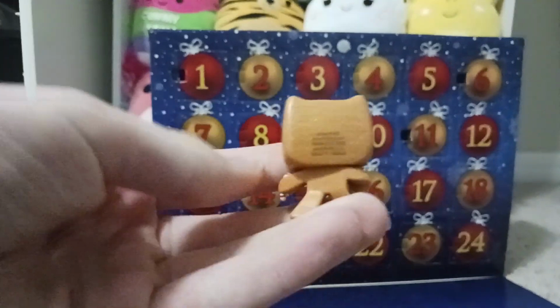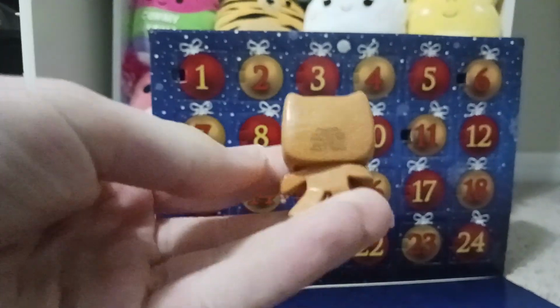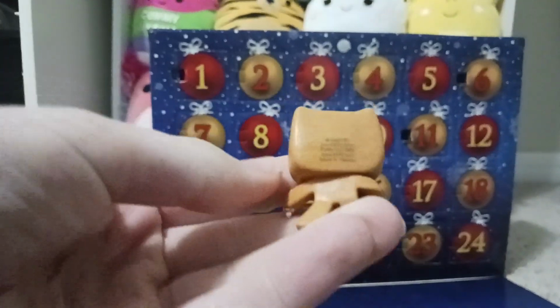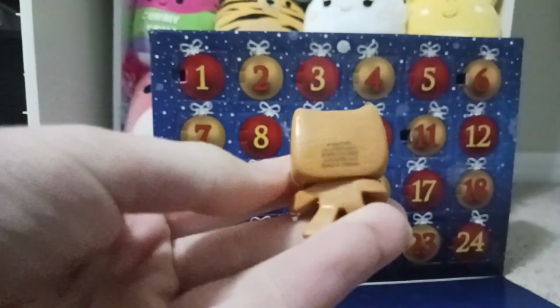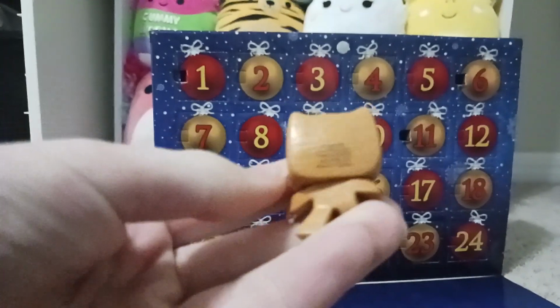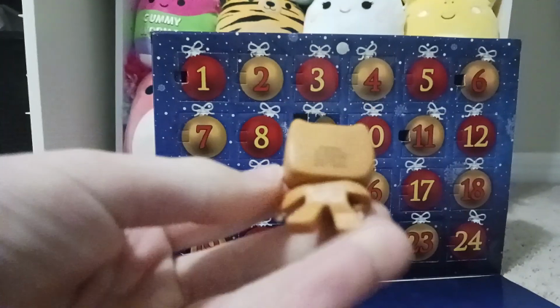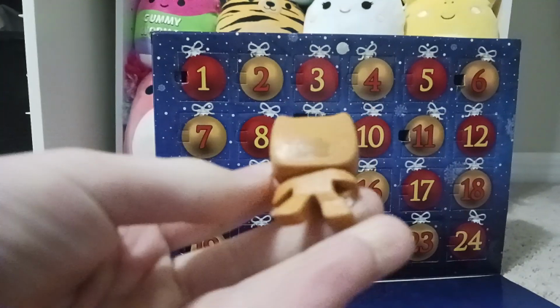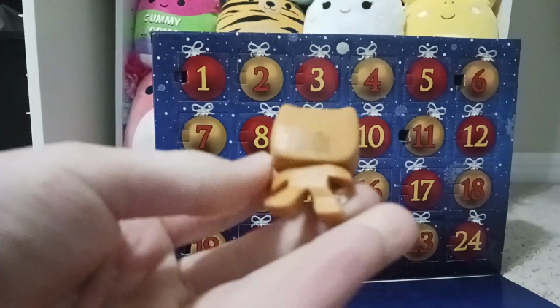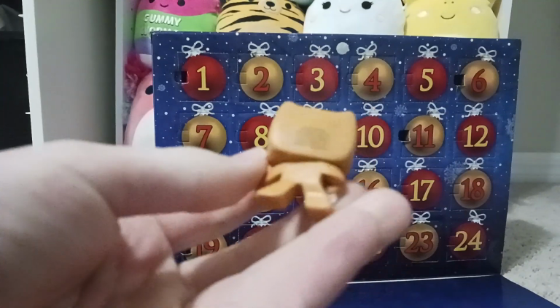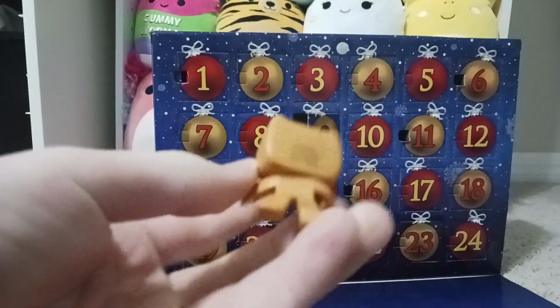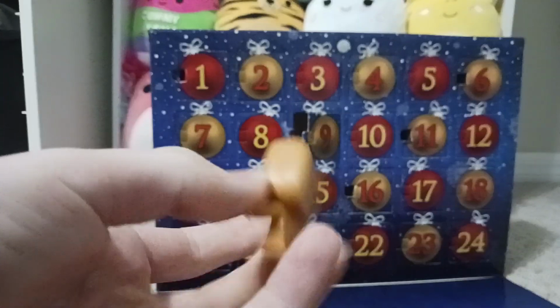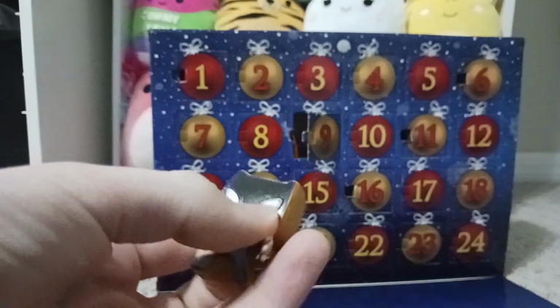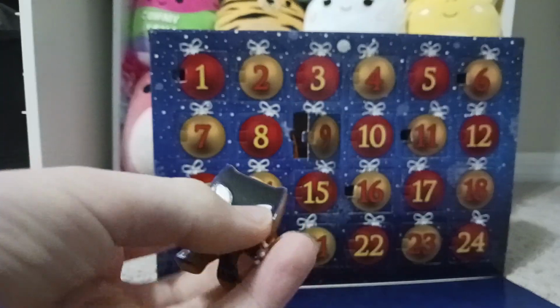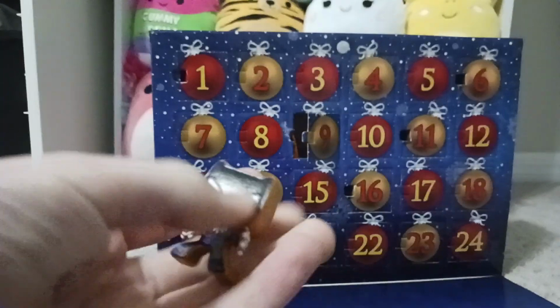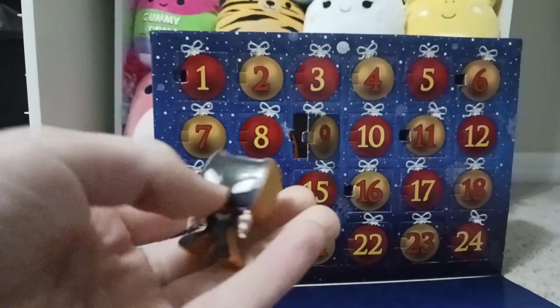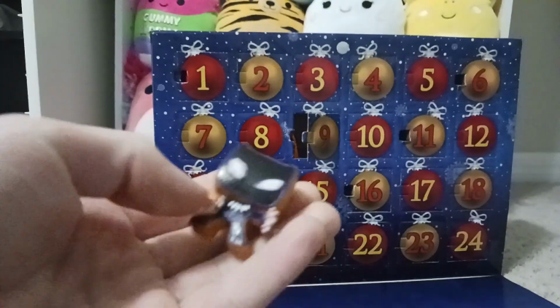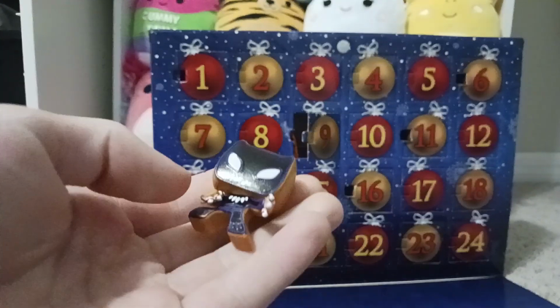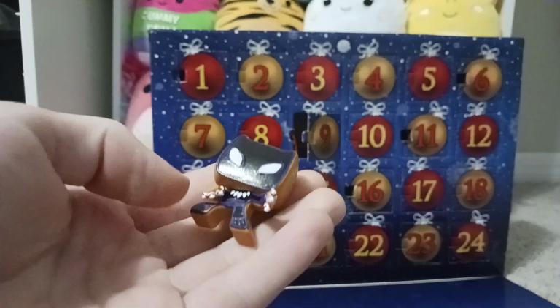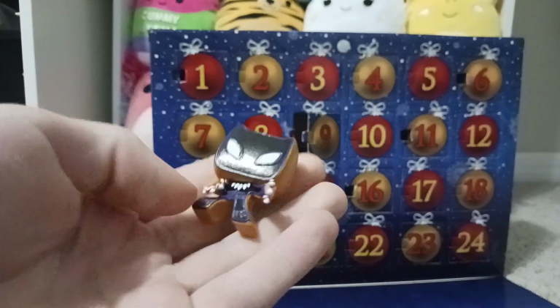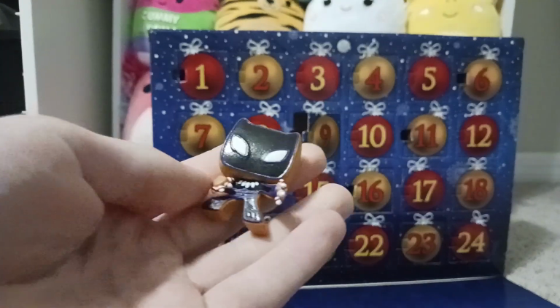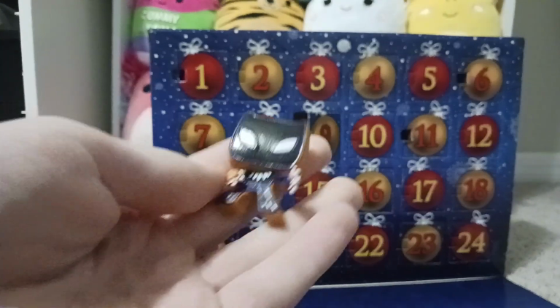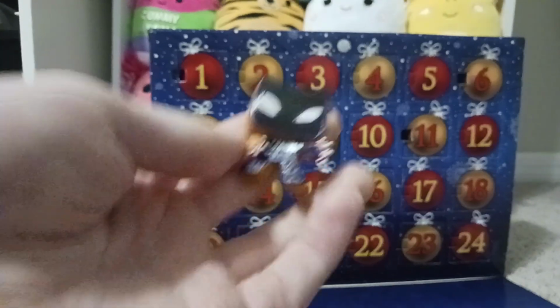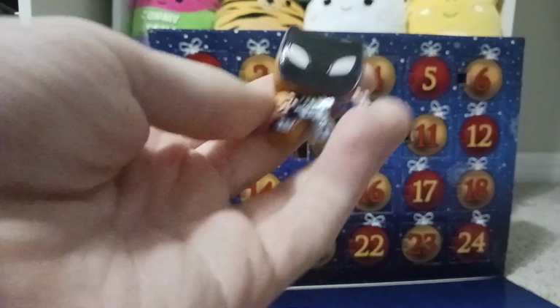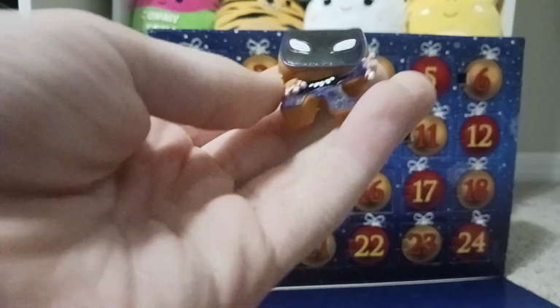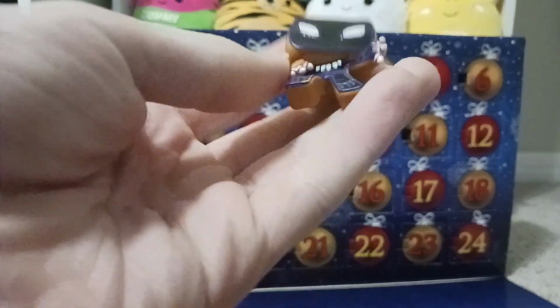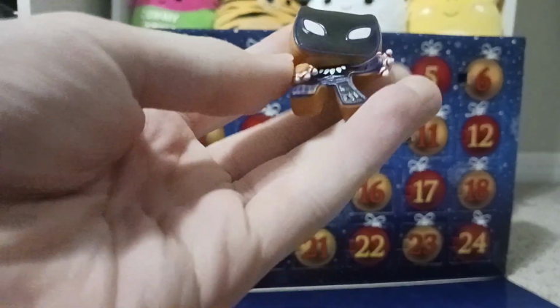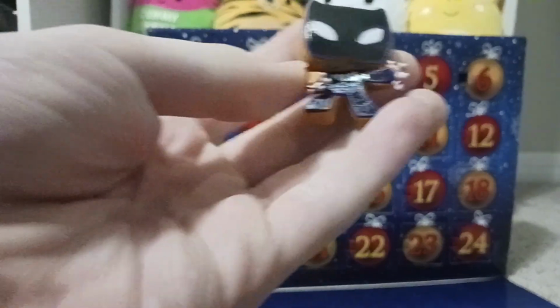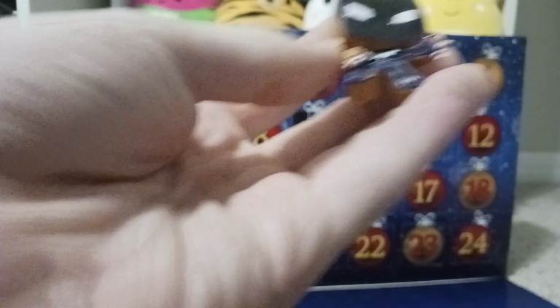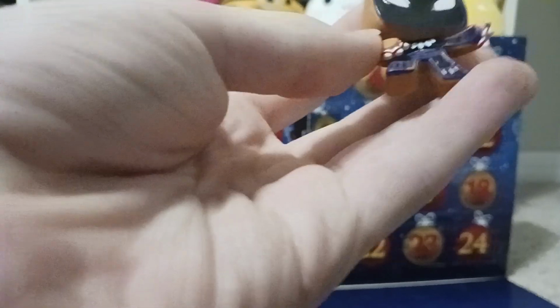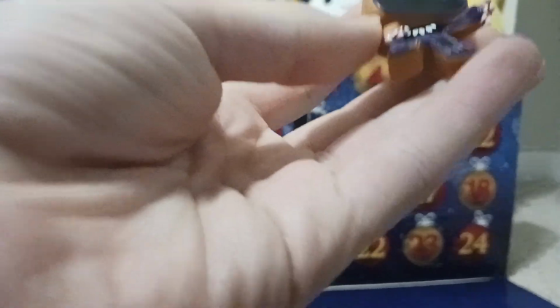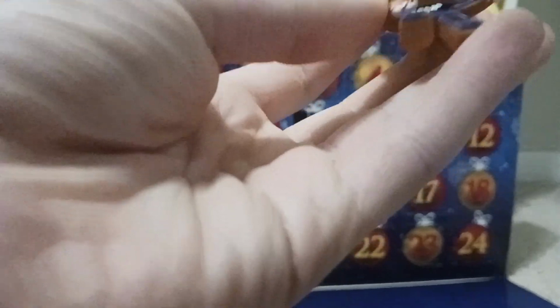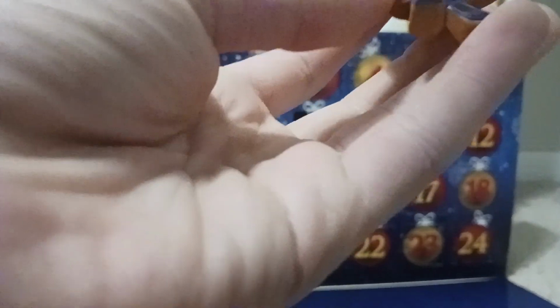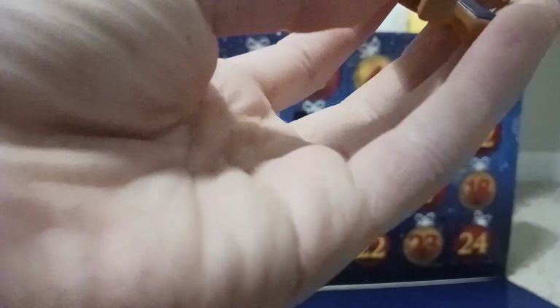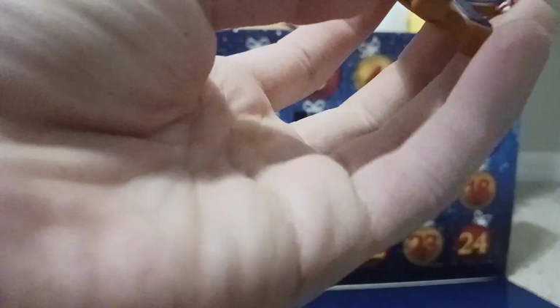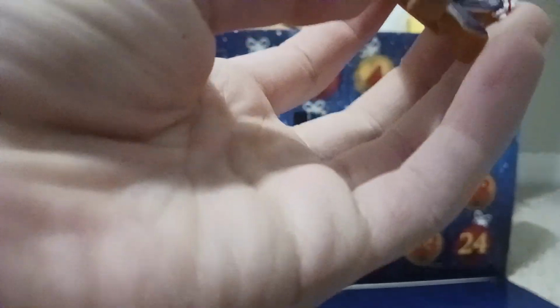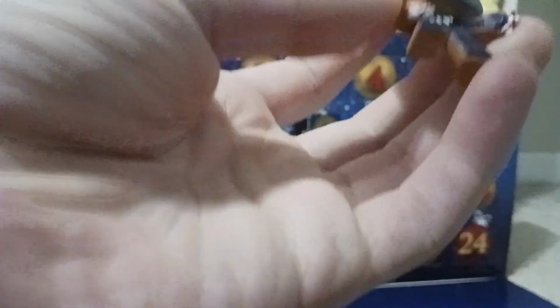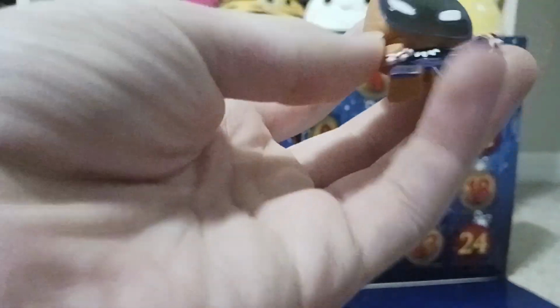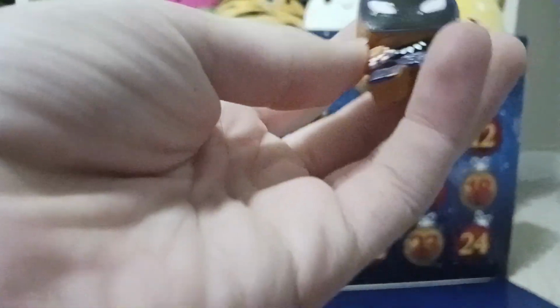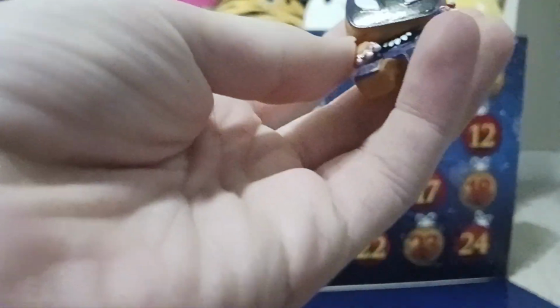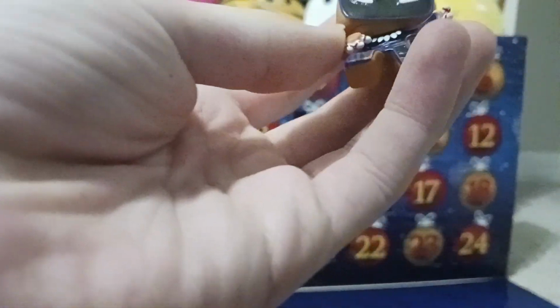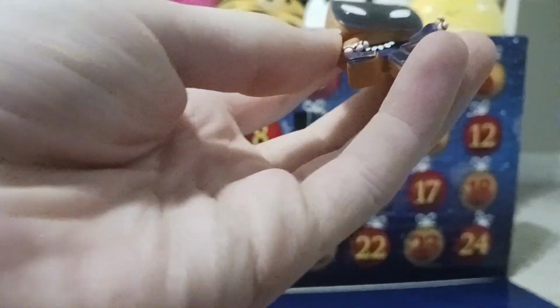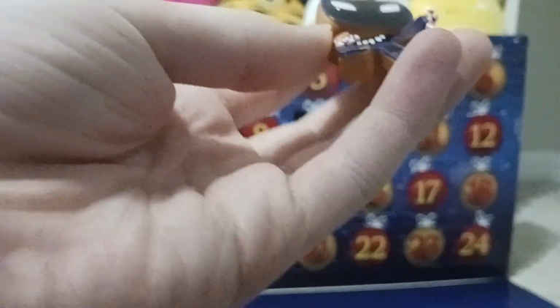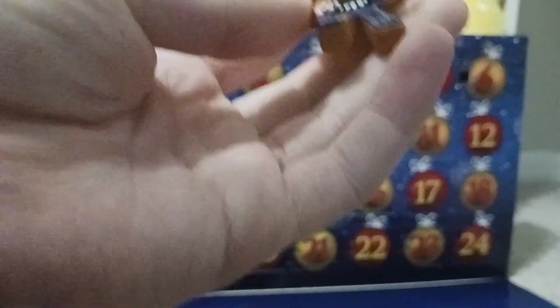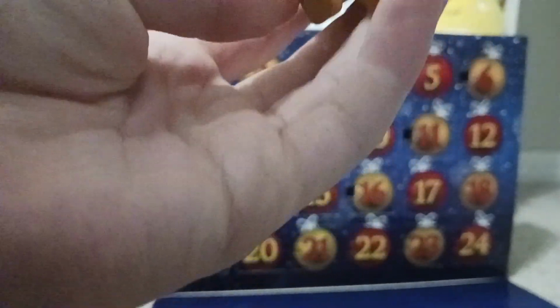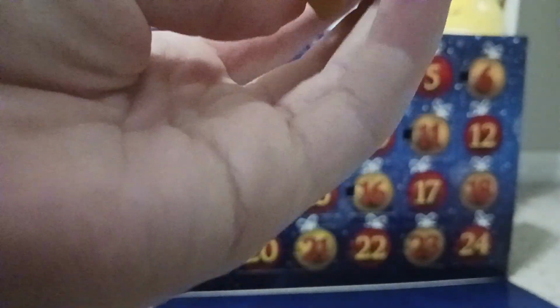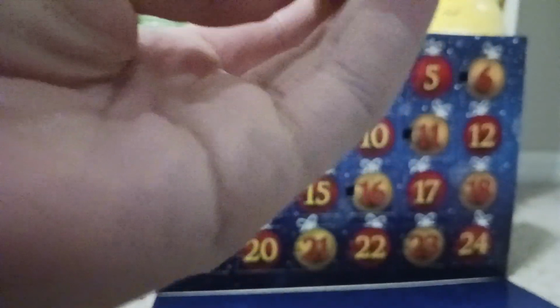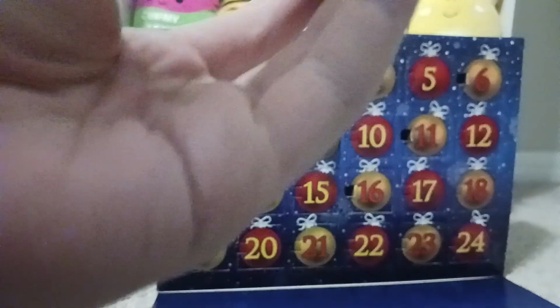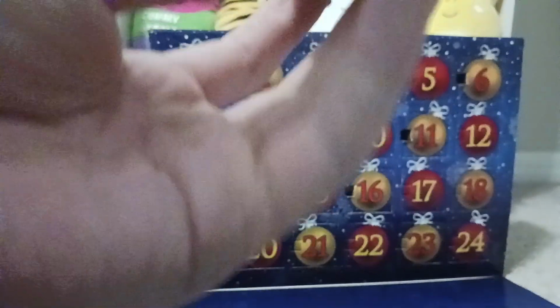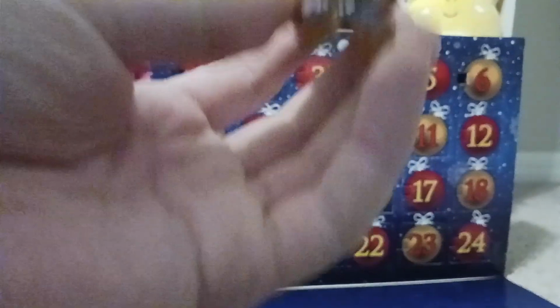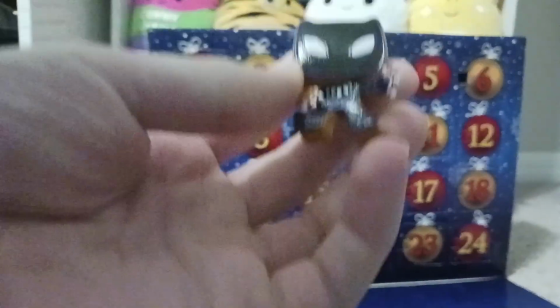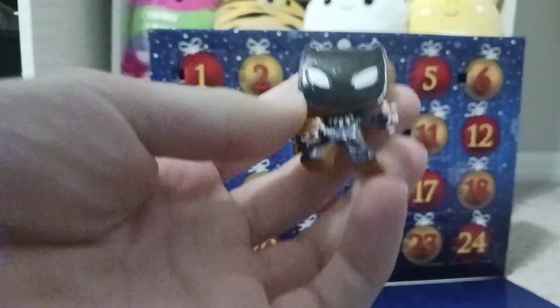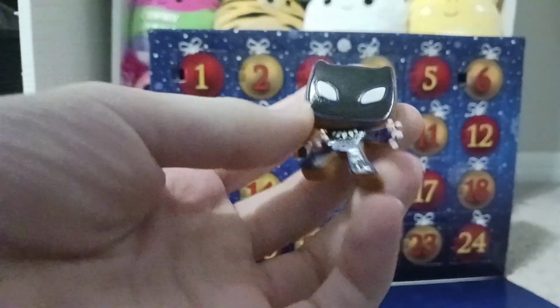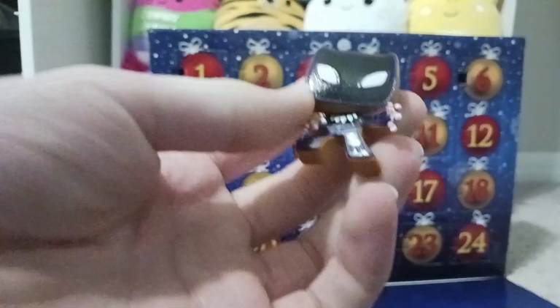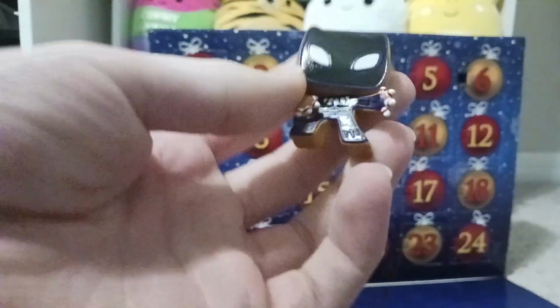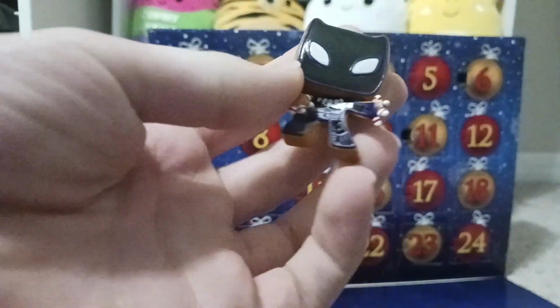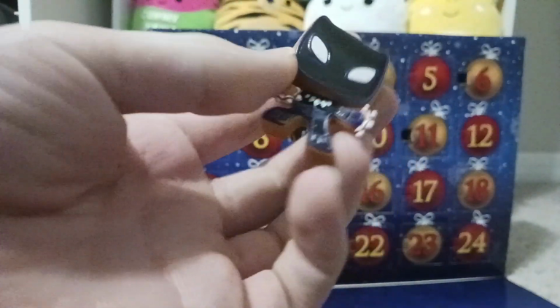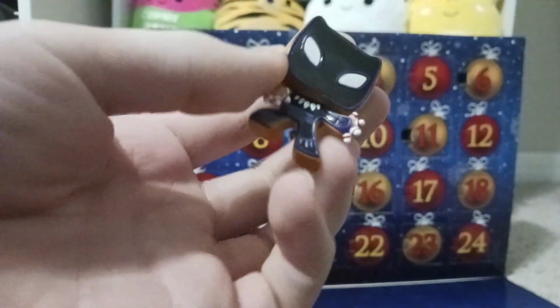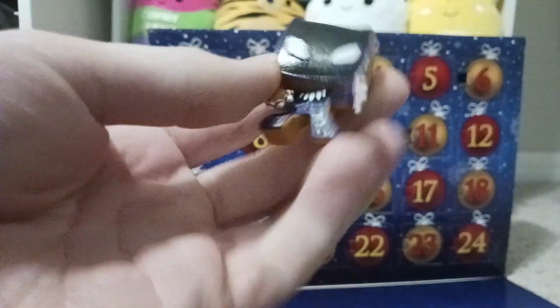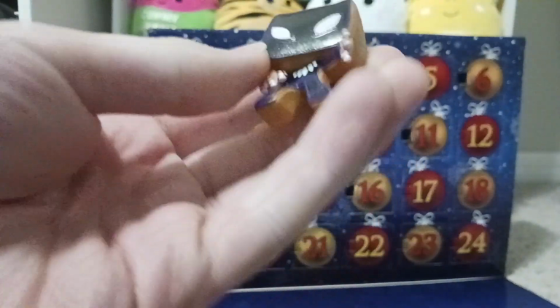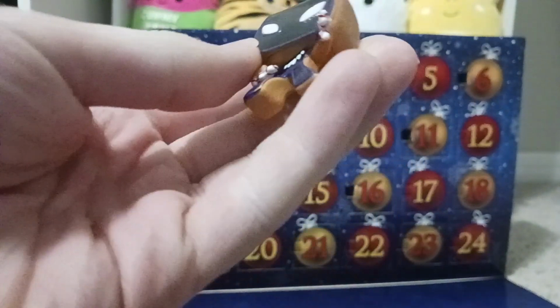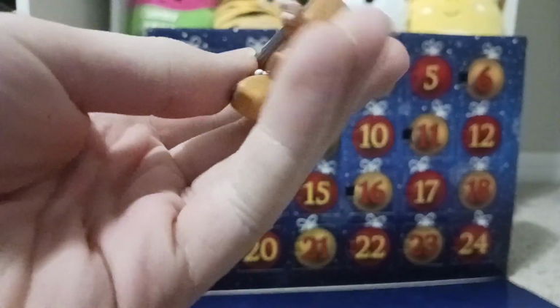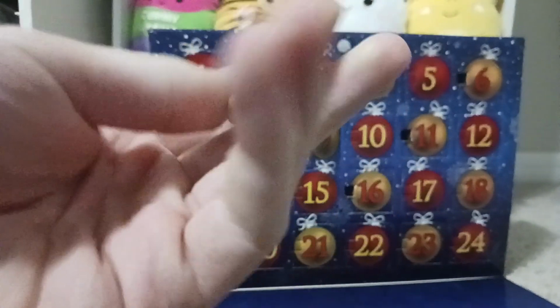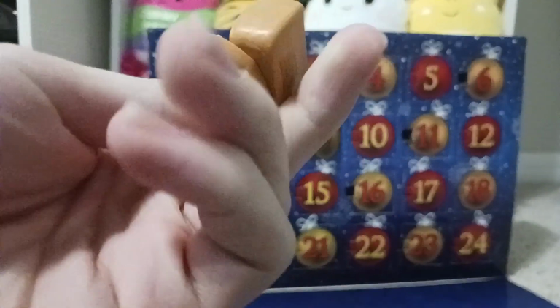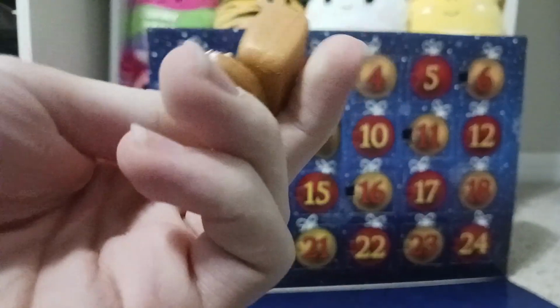Let's see in three, two, one. Nice. We got Black Panther! That looks really cool.